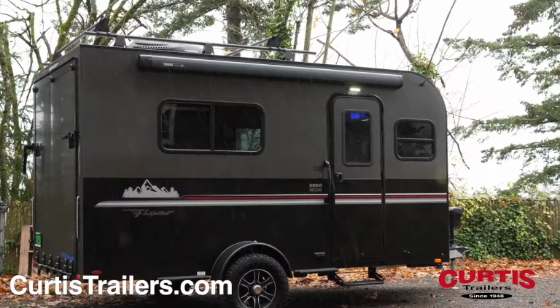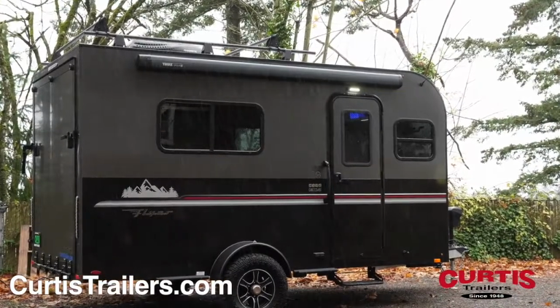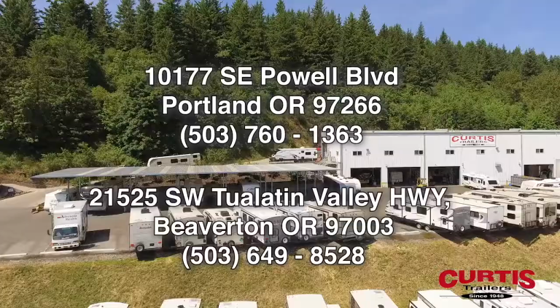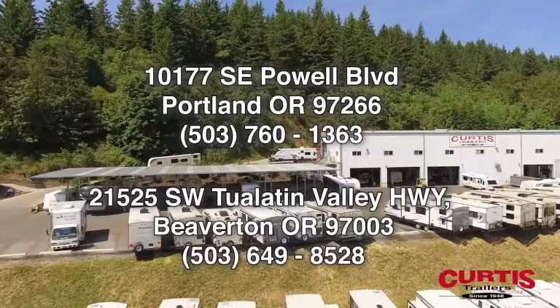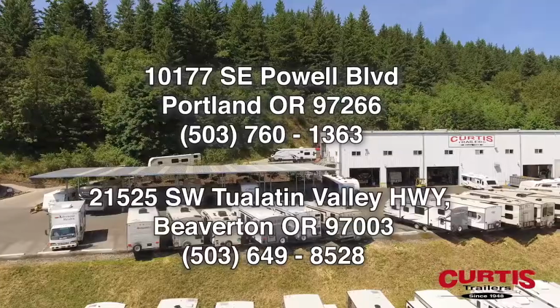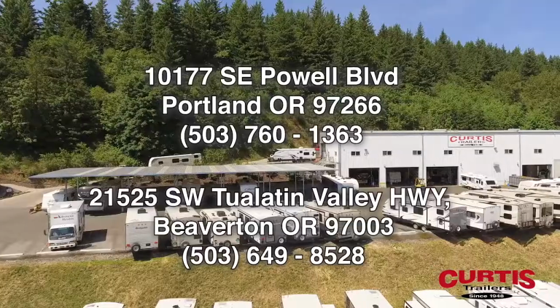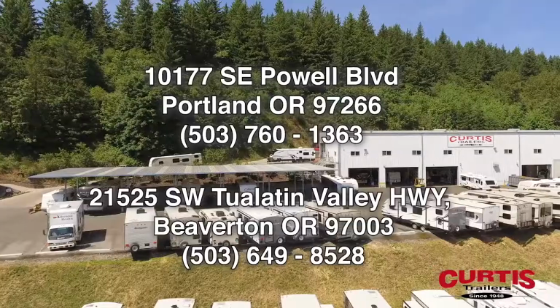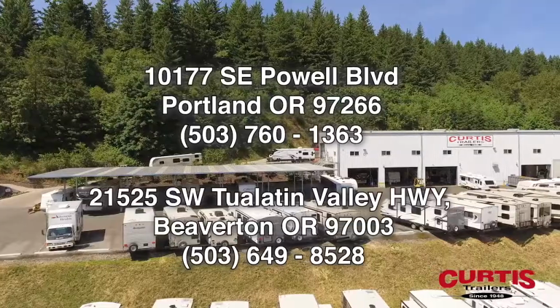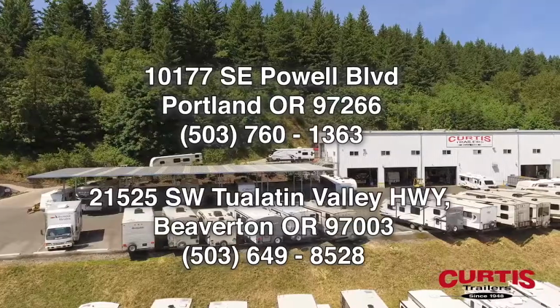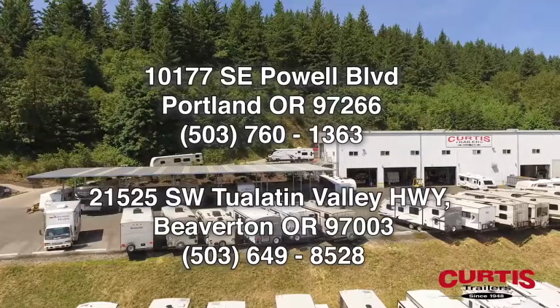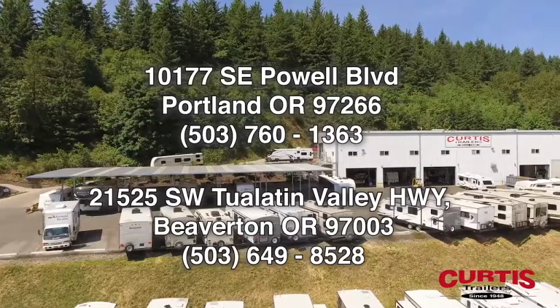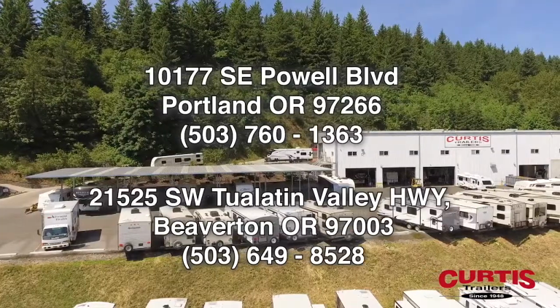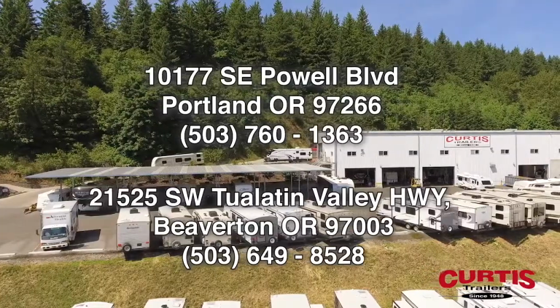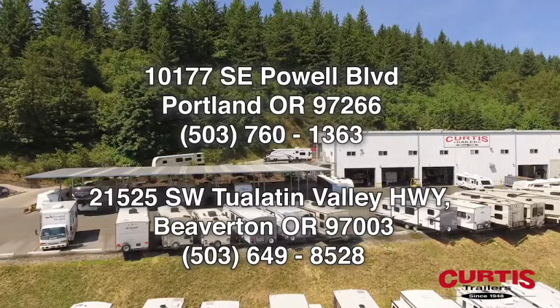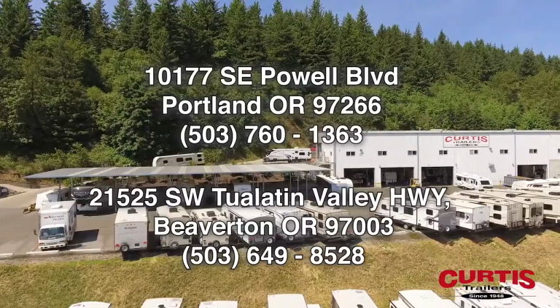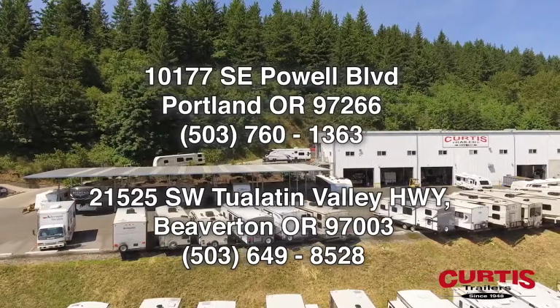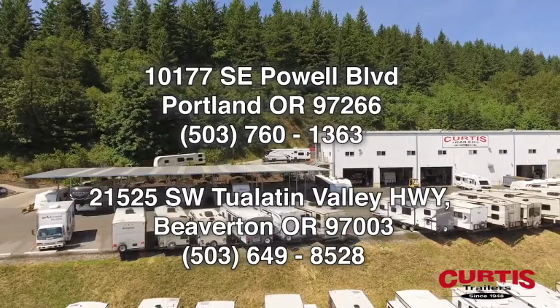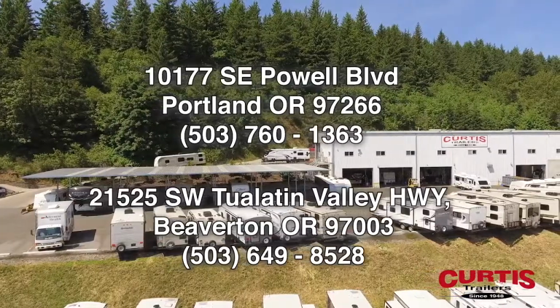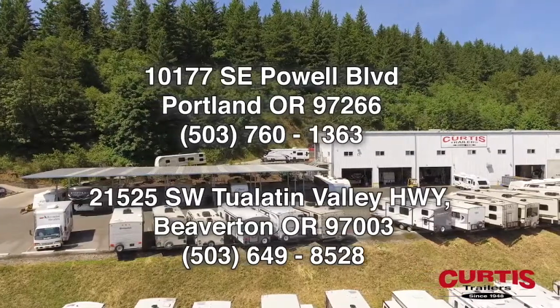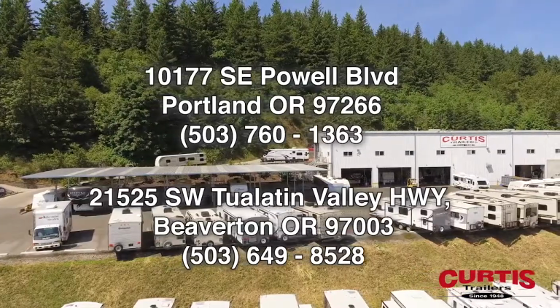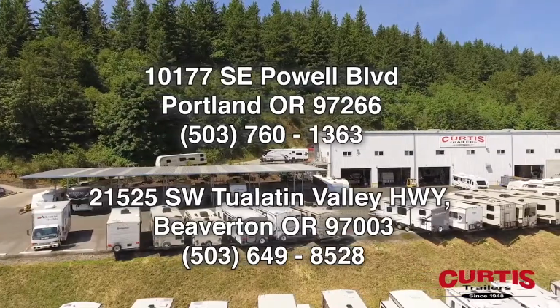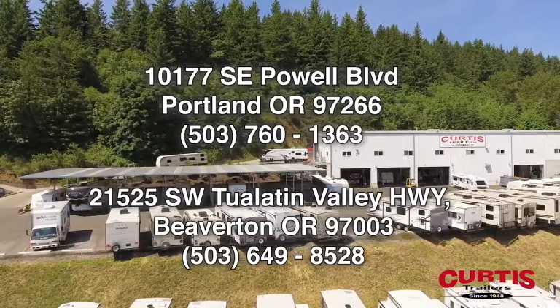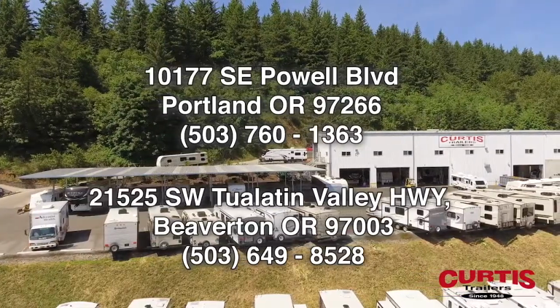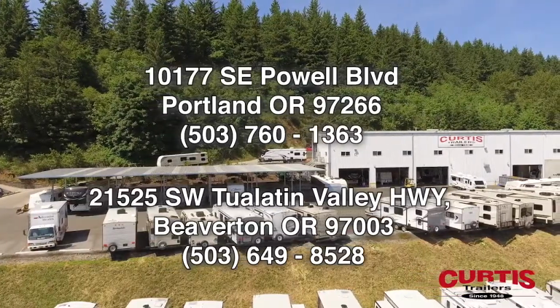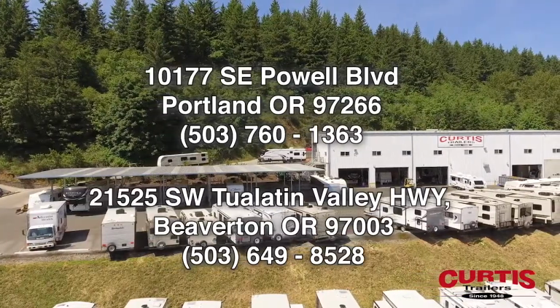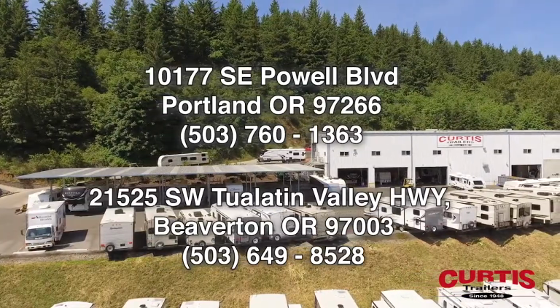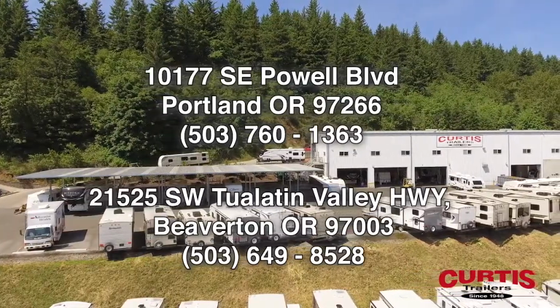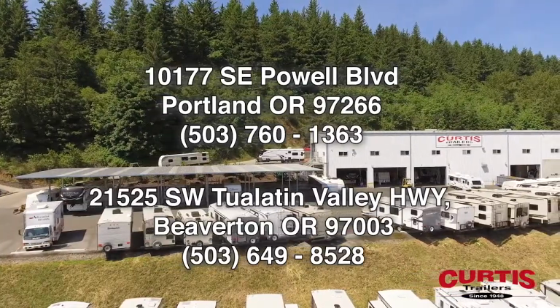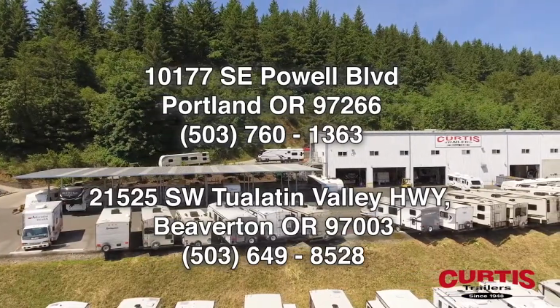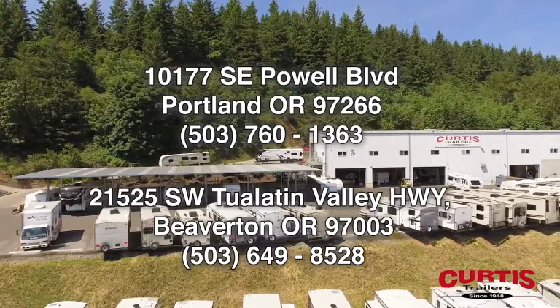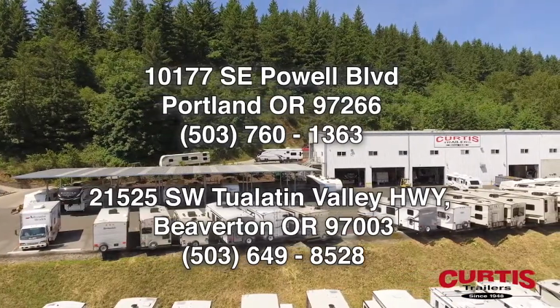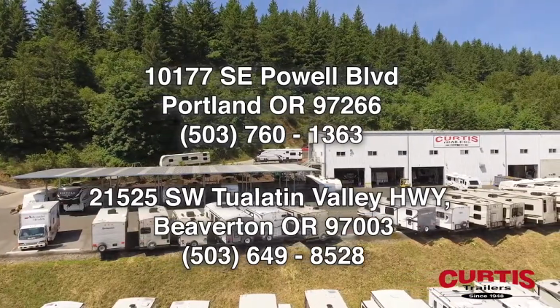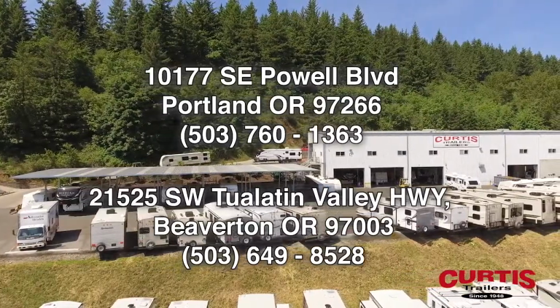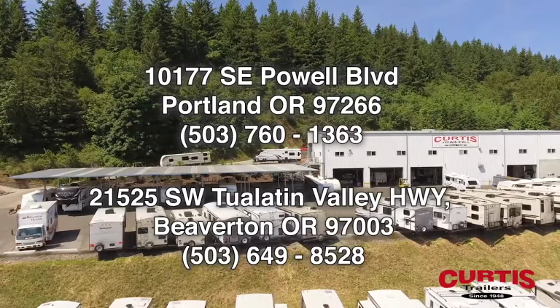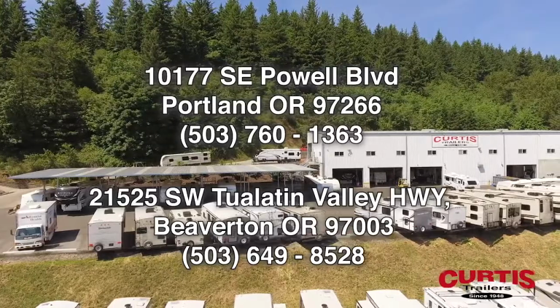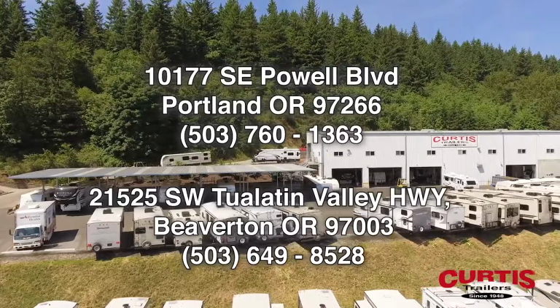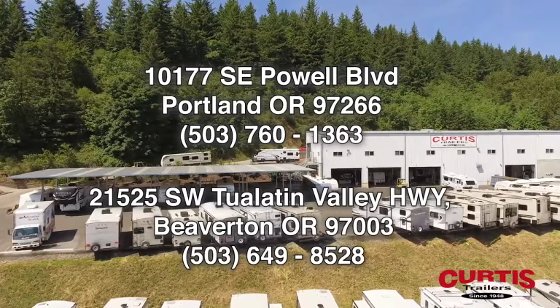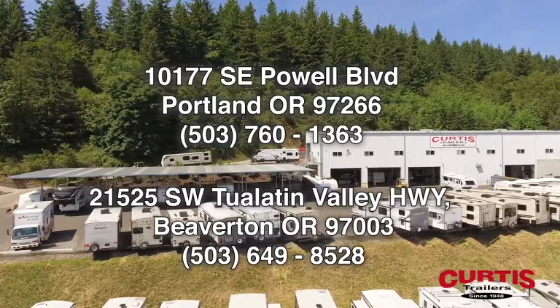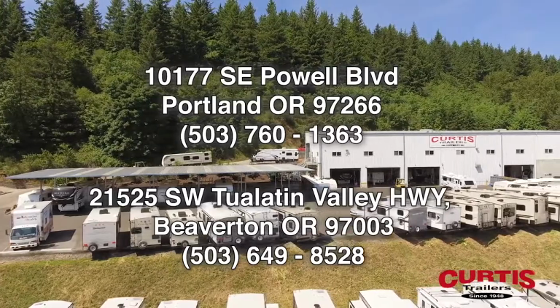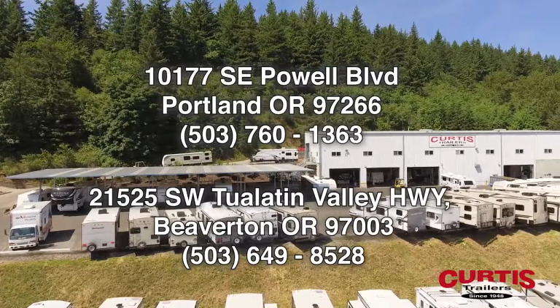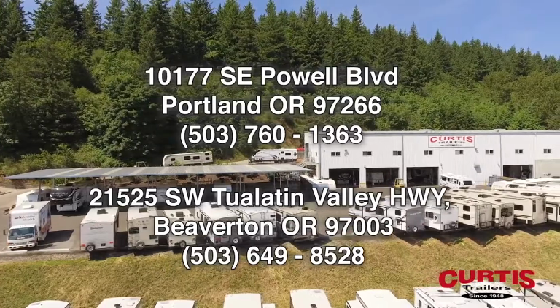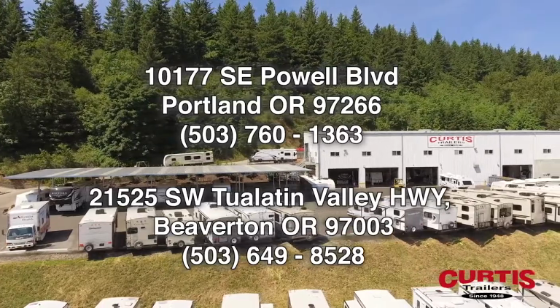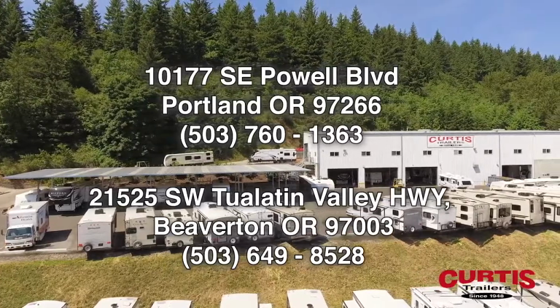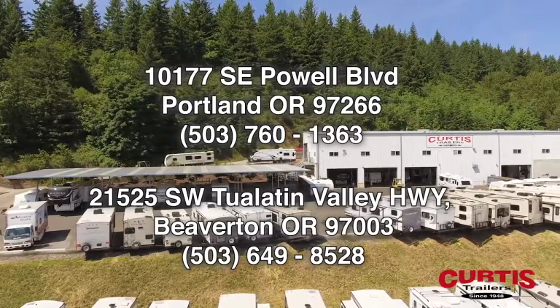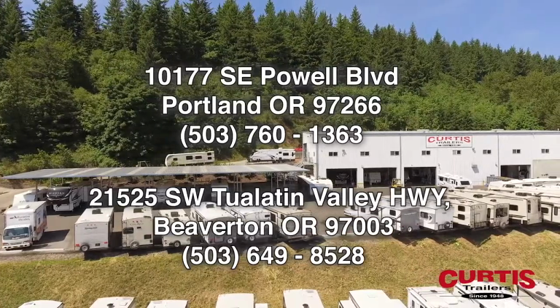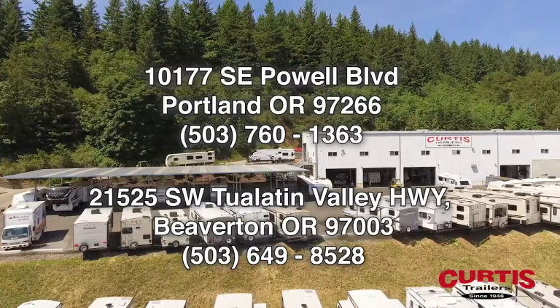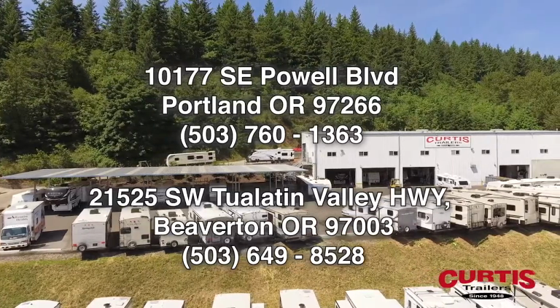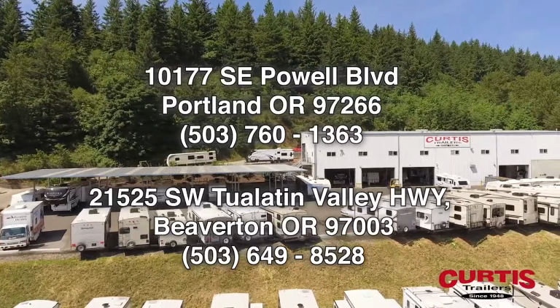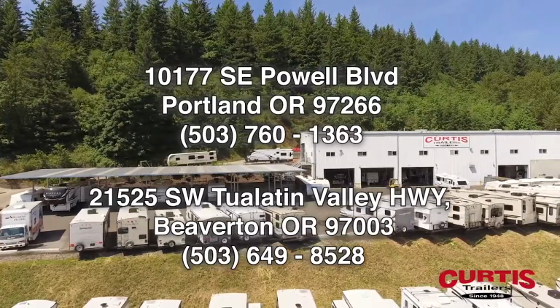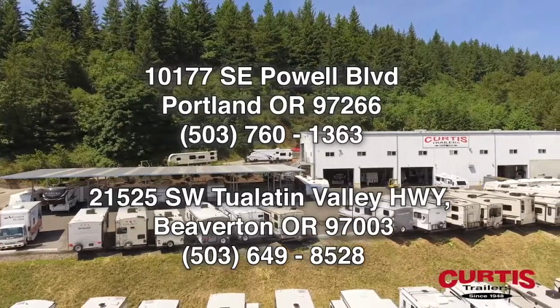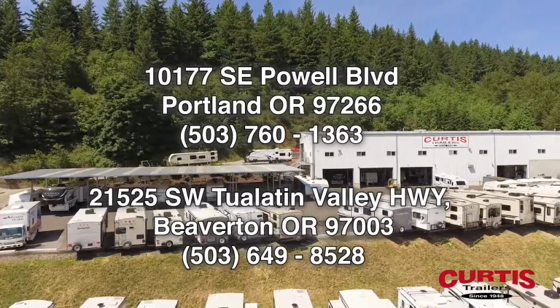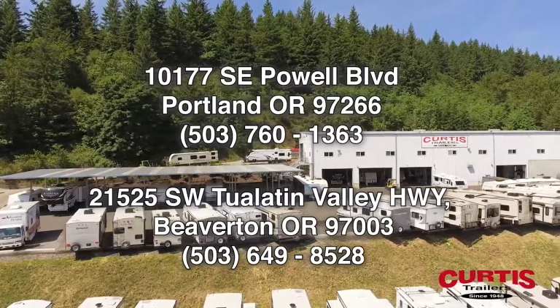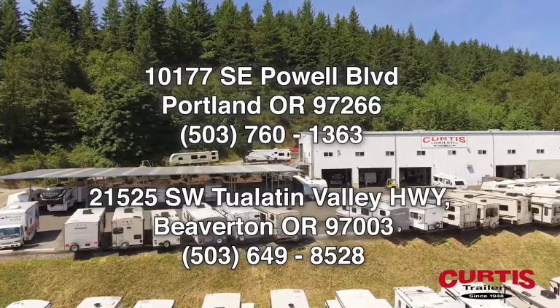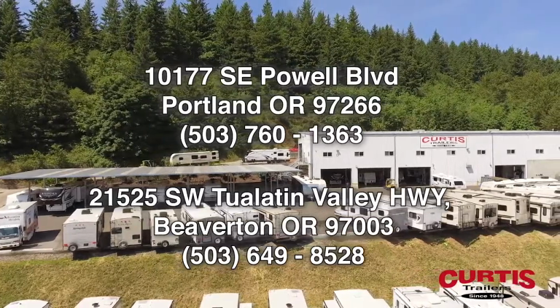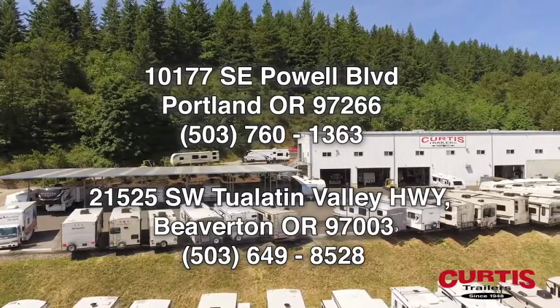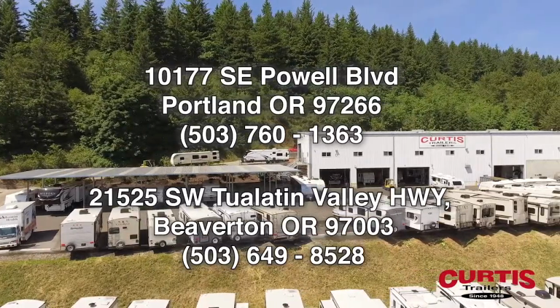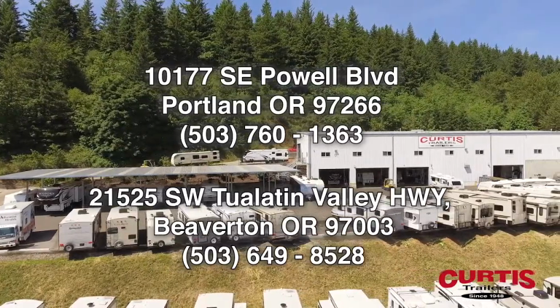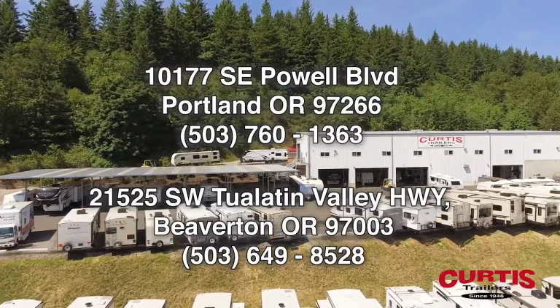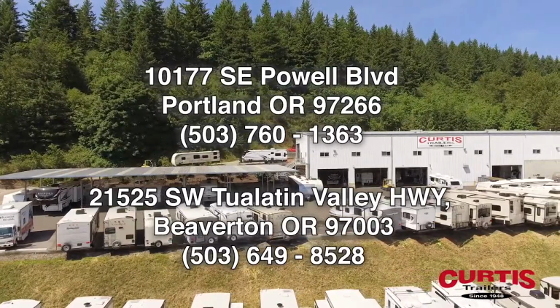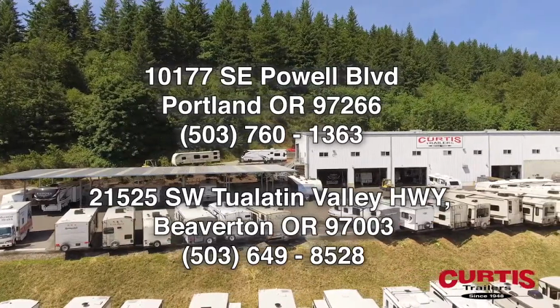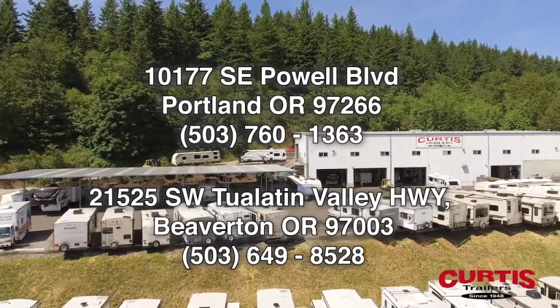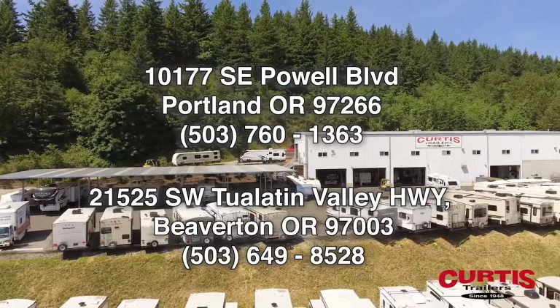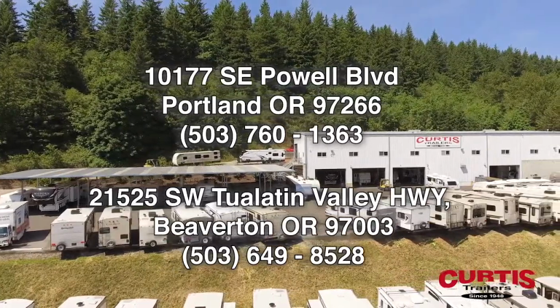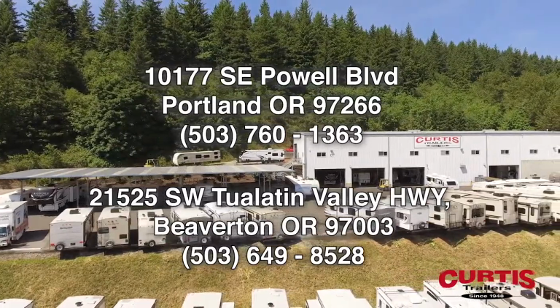Make tracks to see the Flyer Discover by InTech RV today at Curtis Trailers, where our business has been your vacation since 1948.